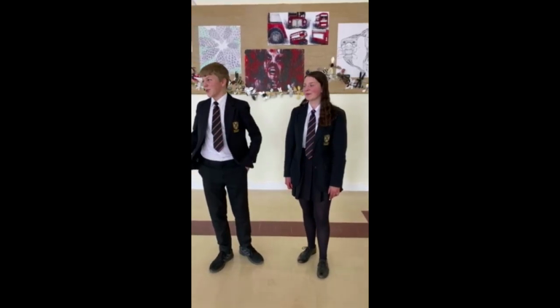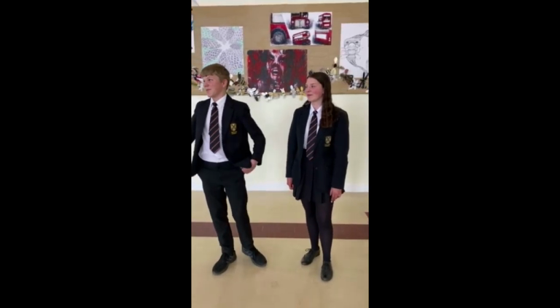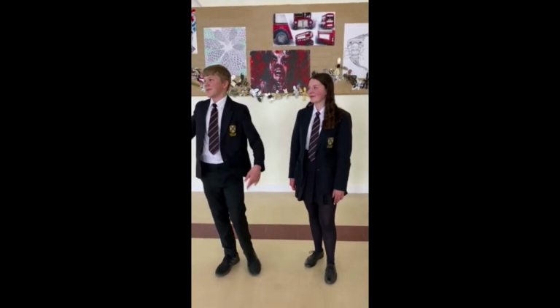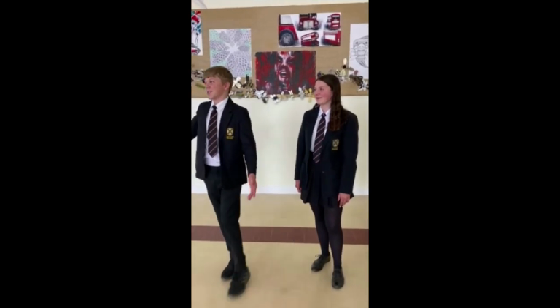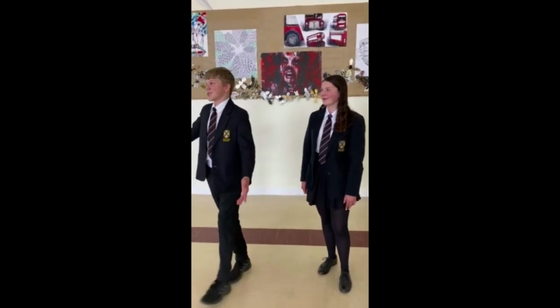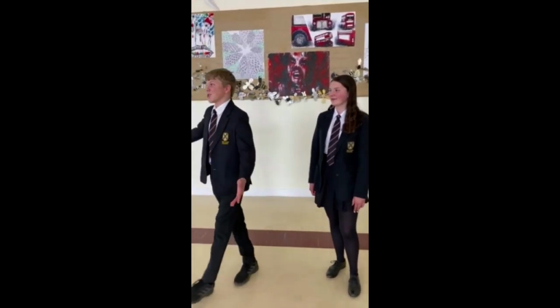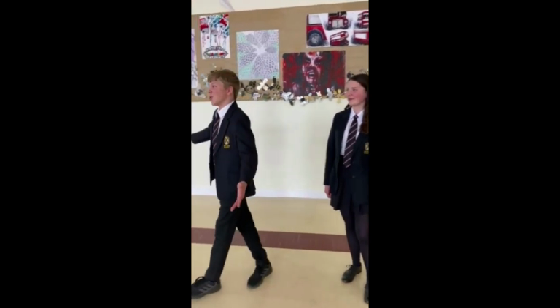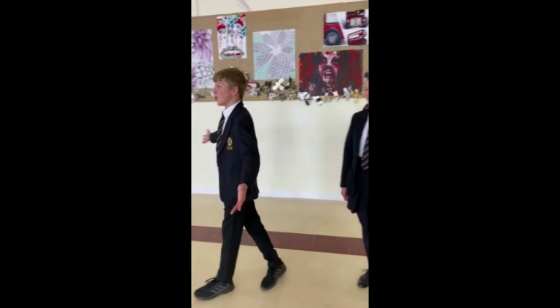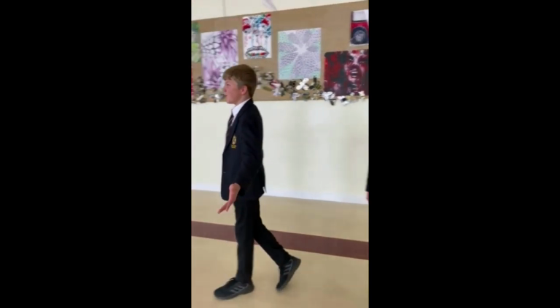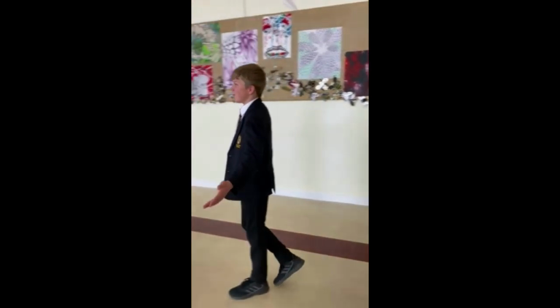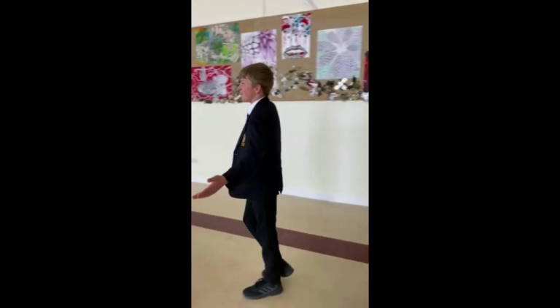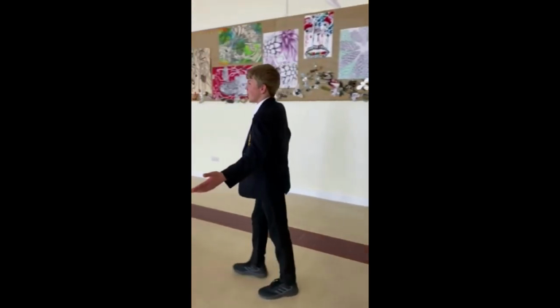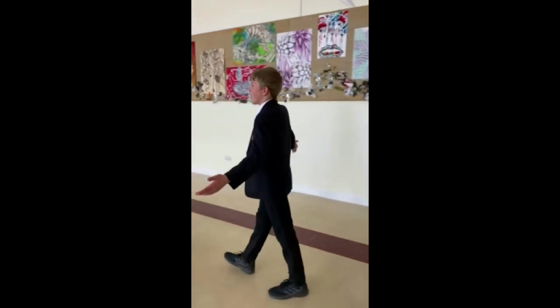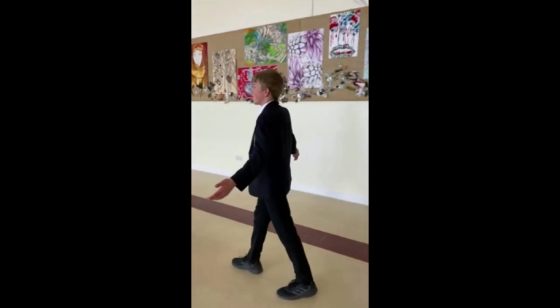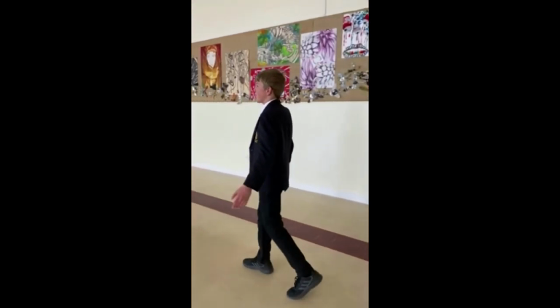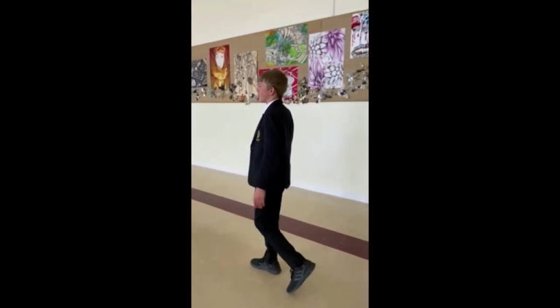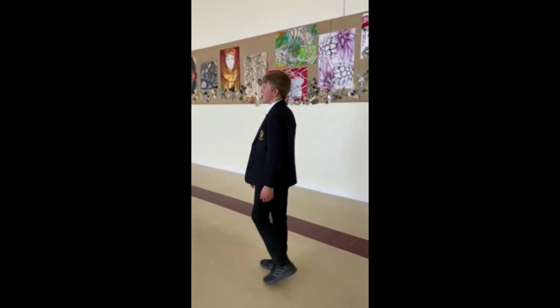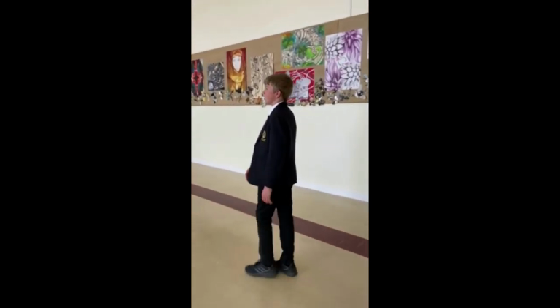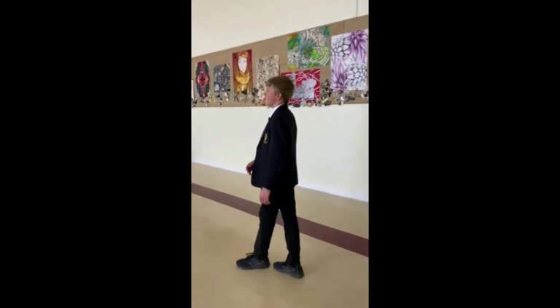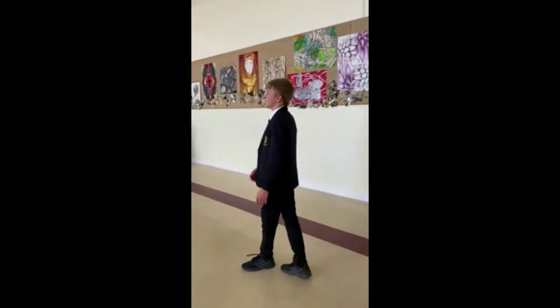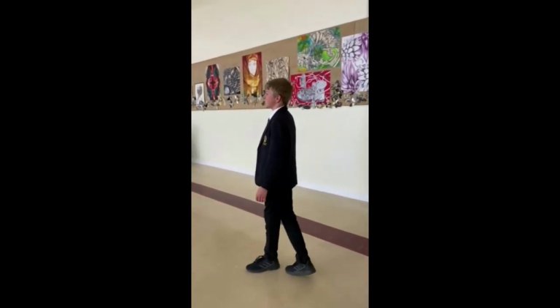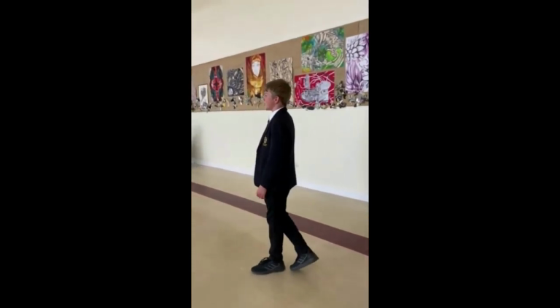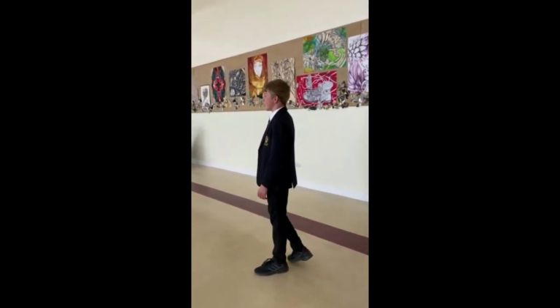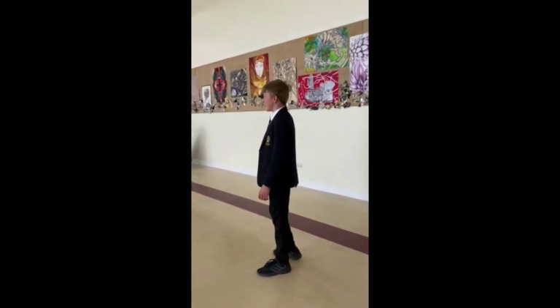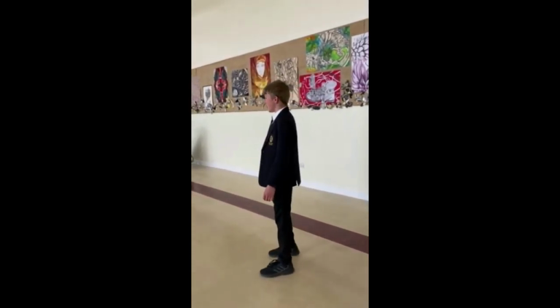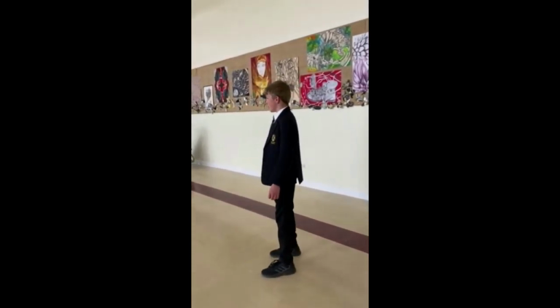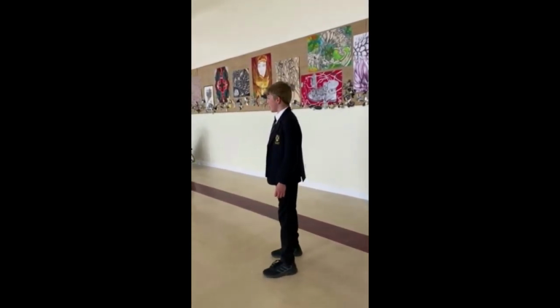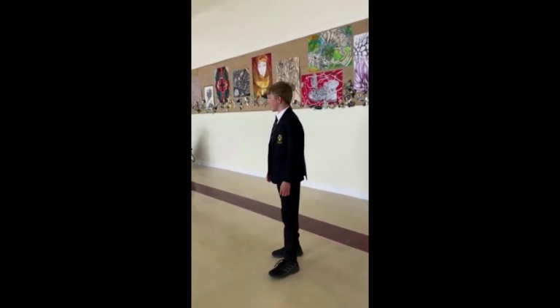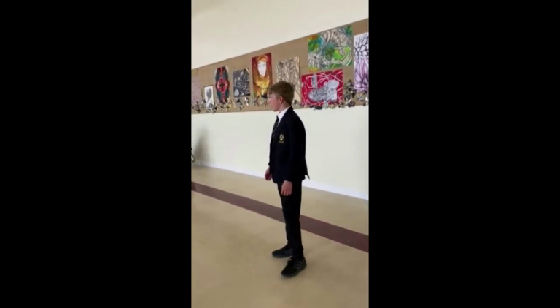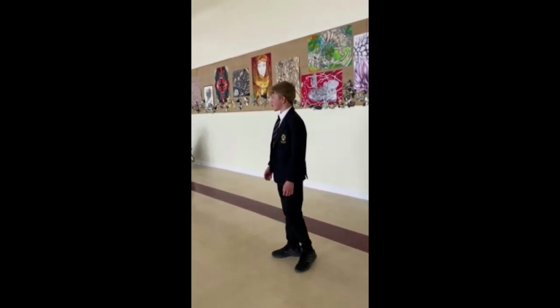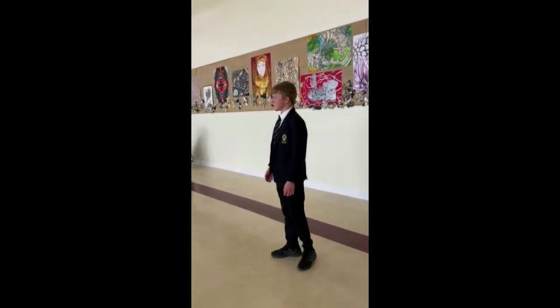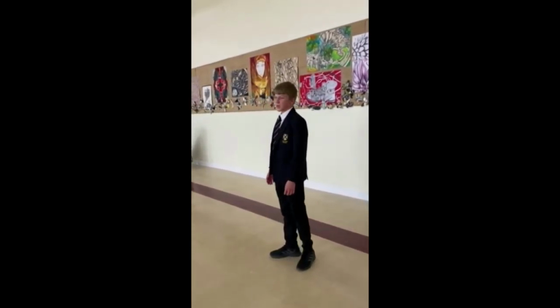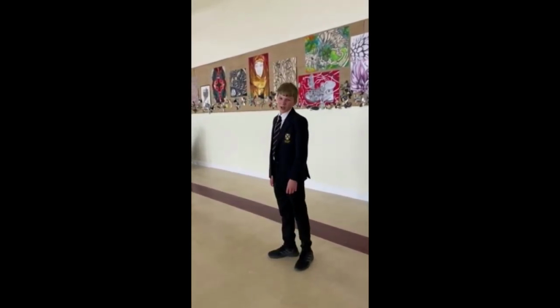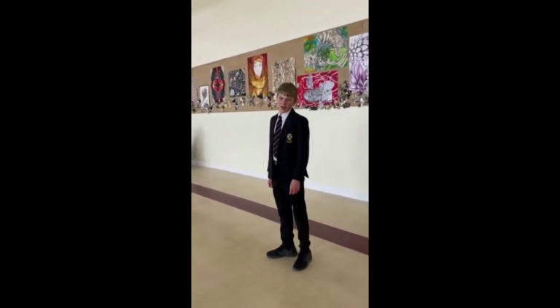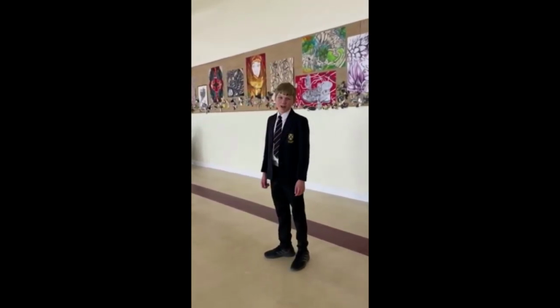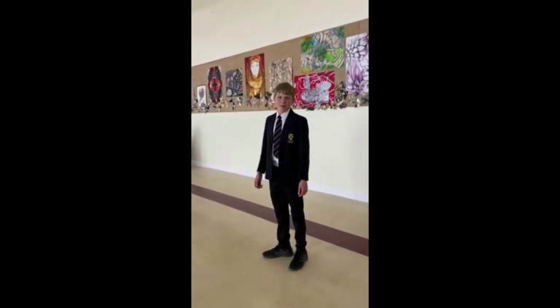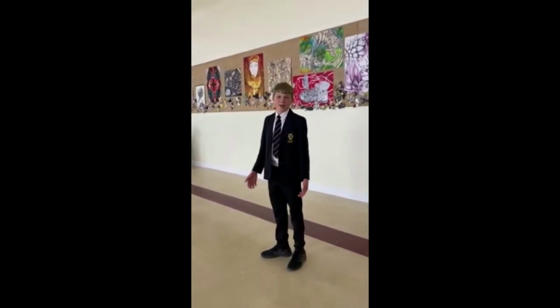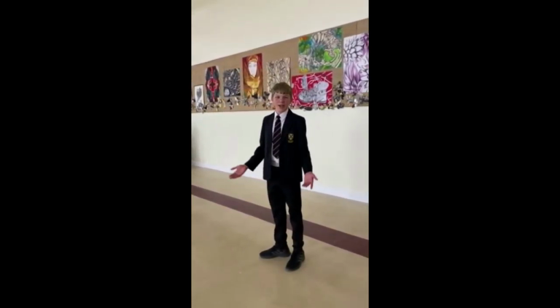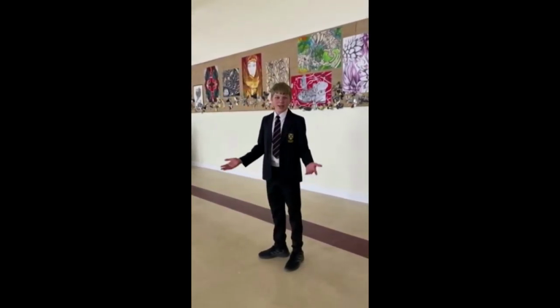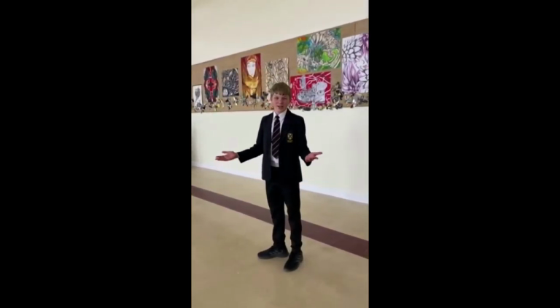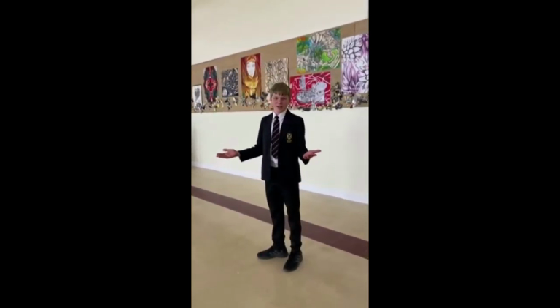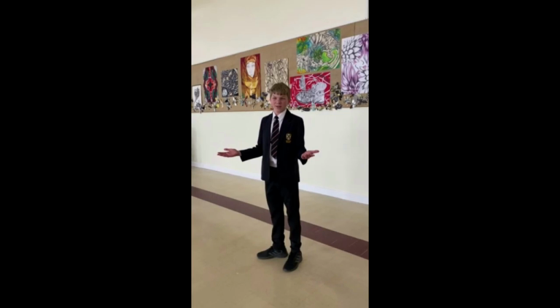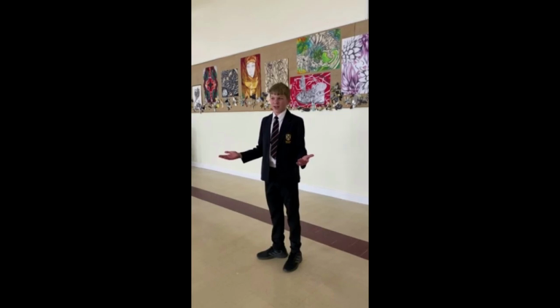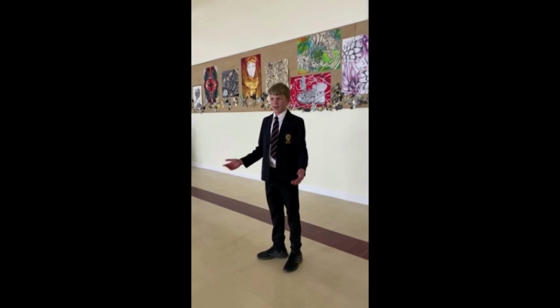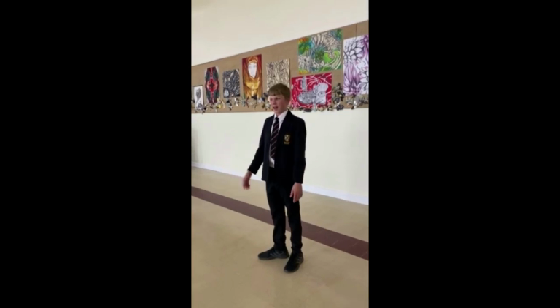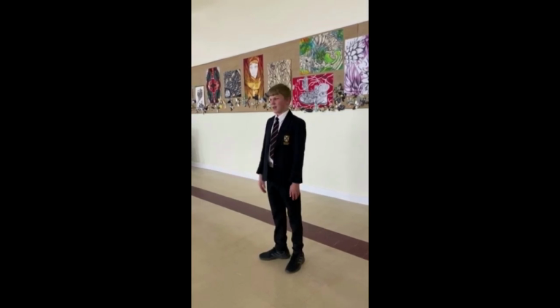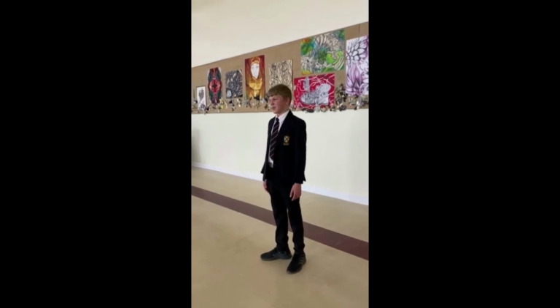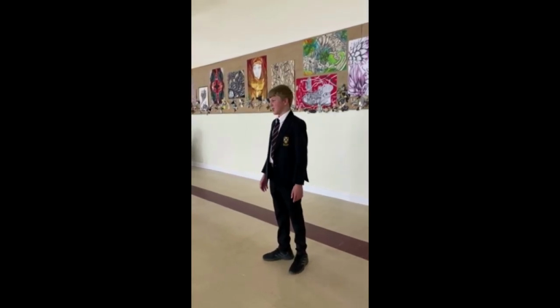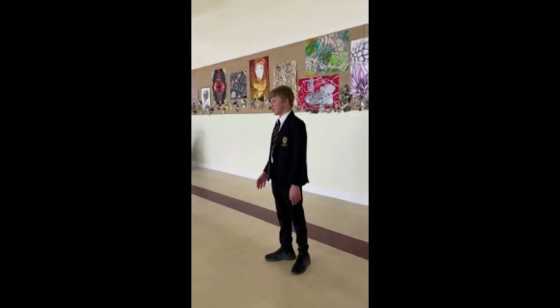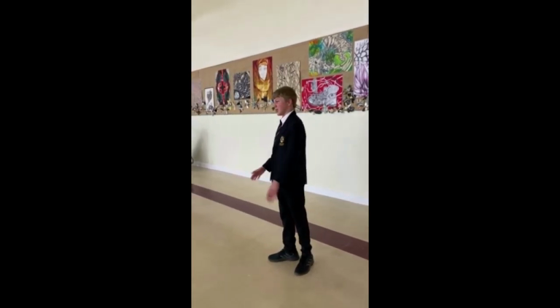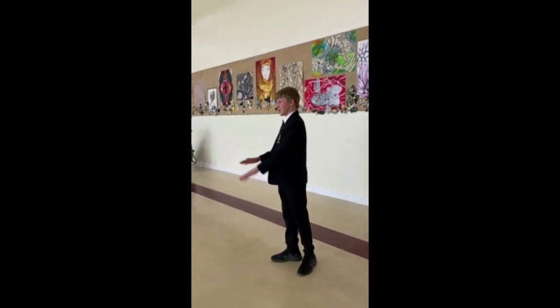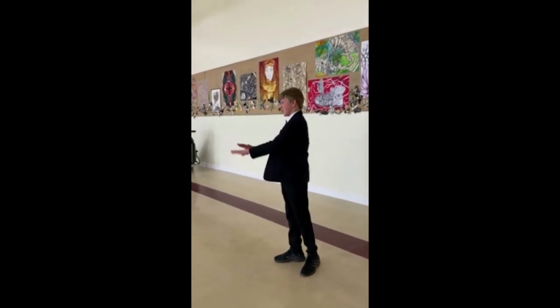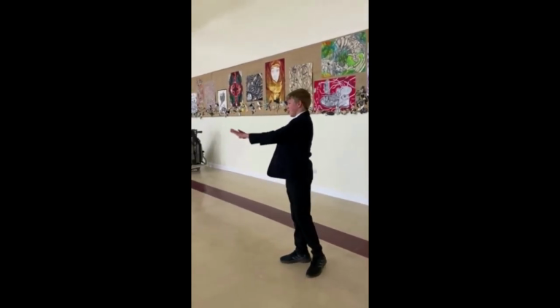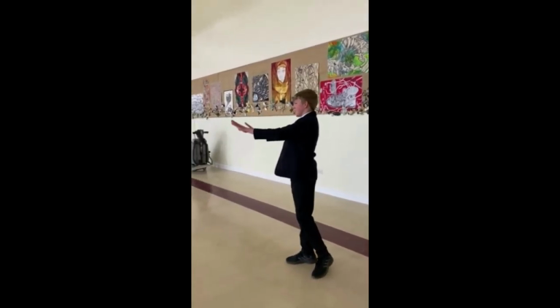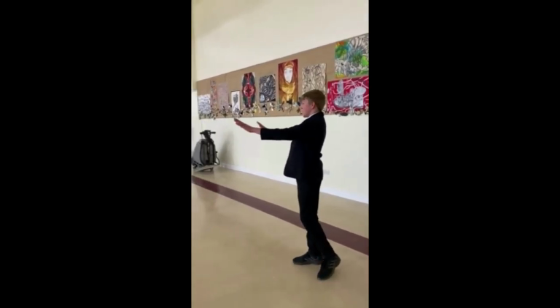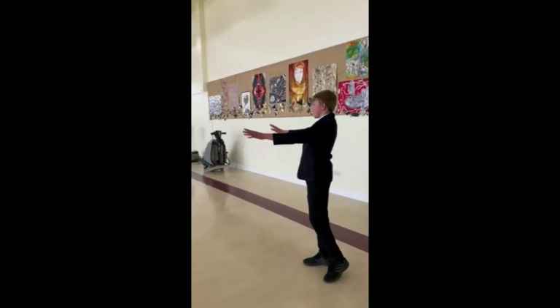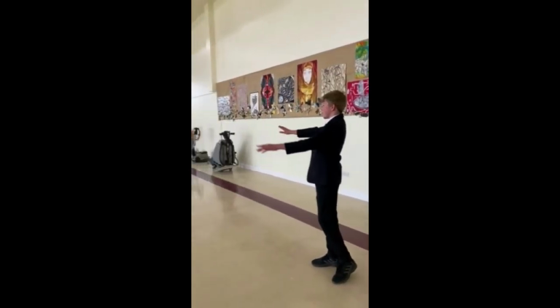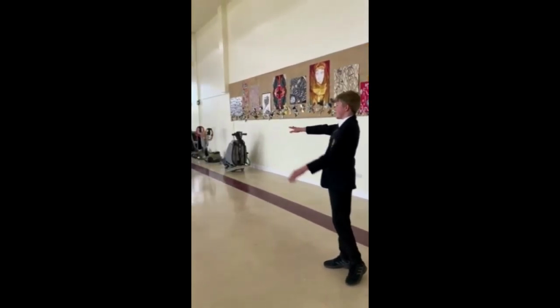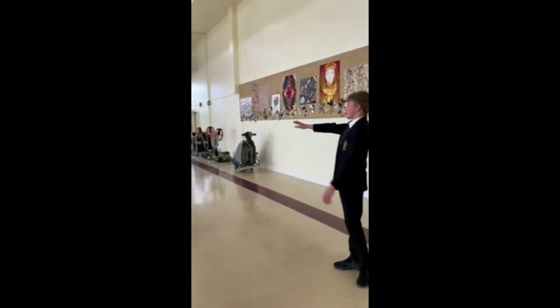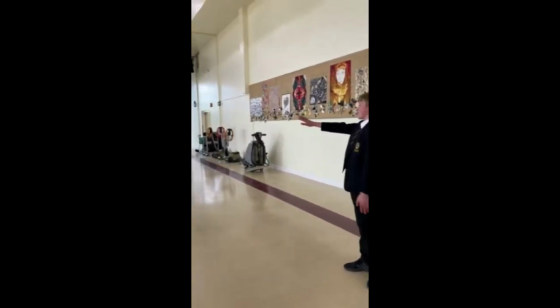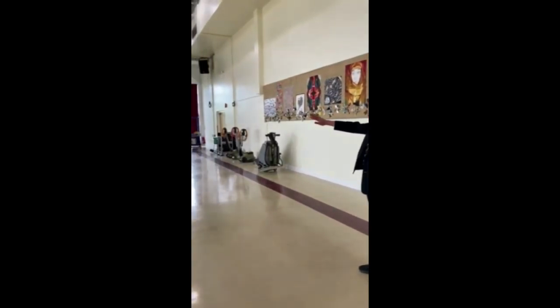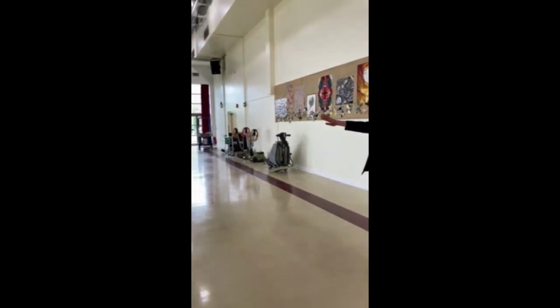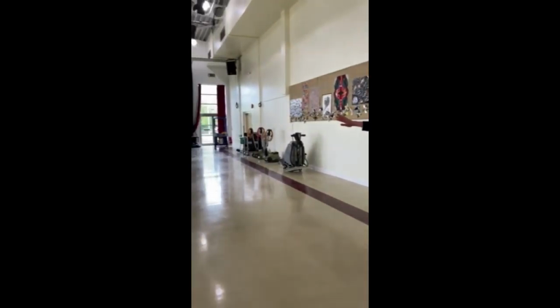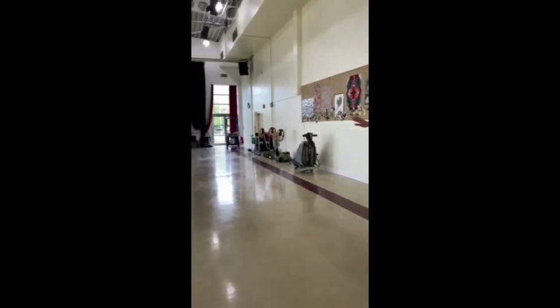So this is the hall. We have all our assemblies here, and sometimes we have bays and stuff like that. Usually there's a front chair and there's a stage.